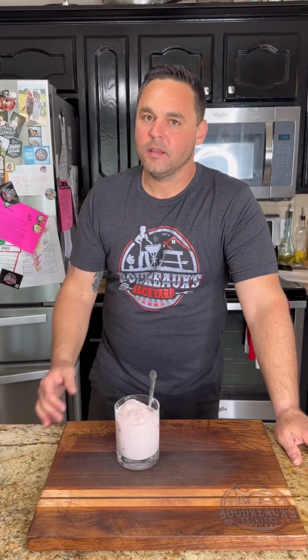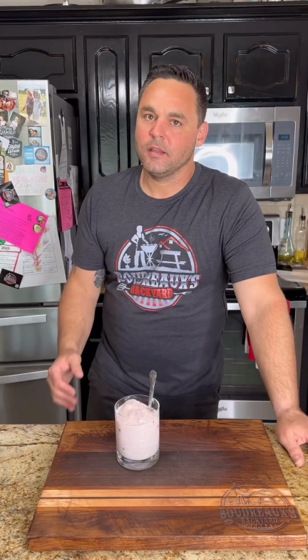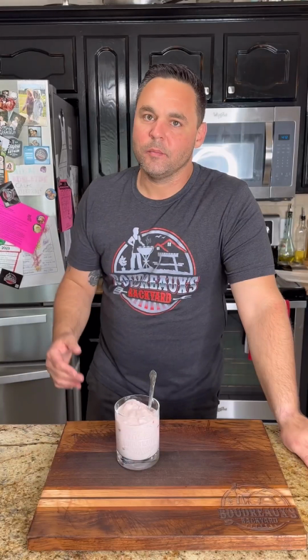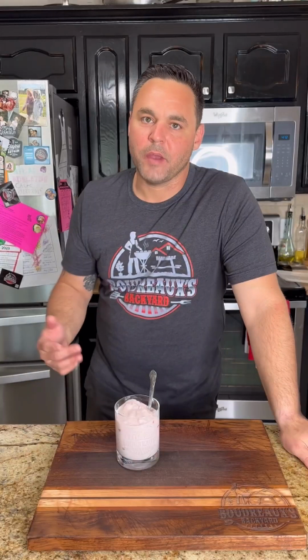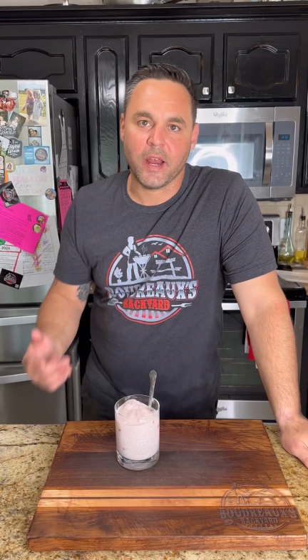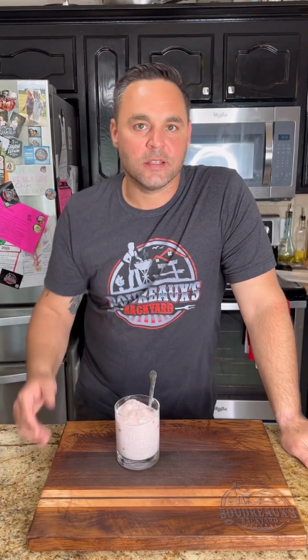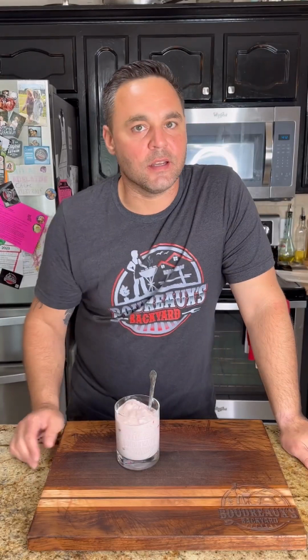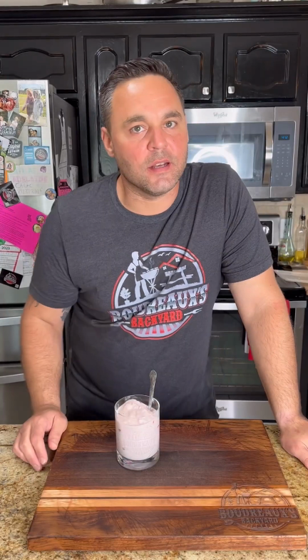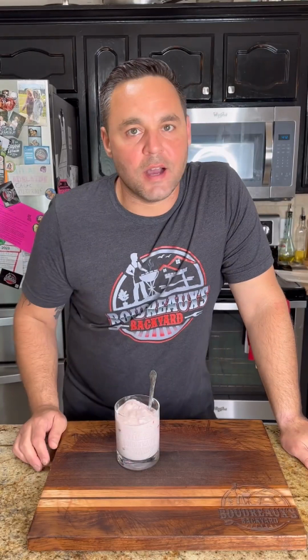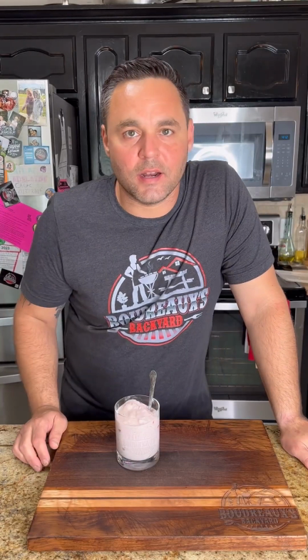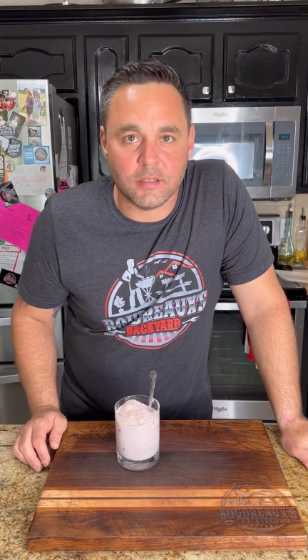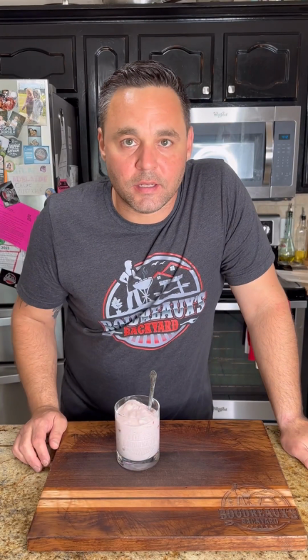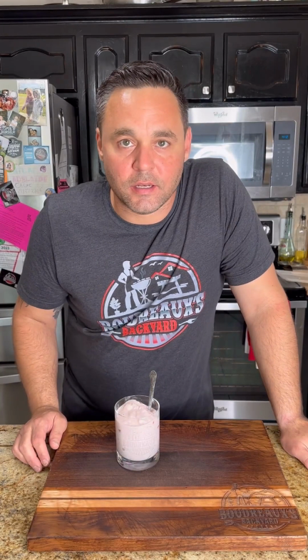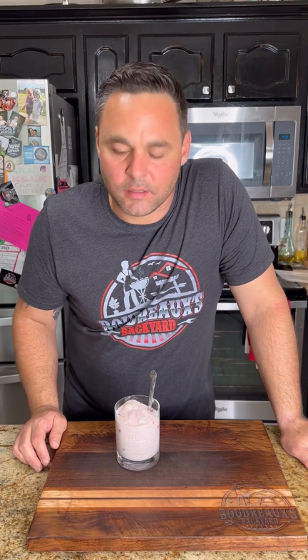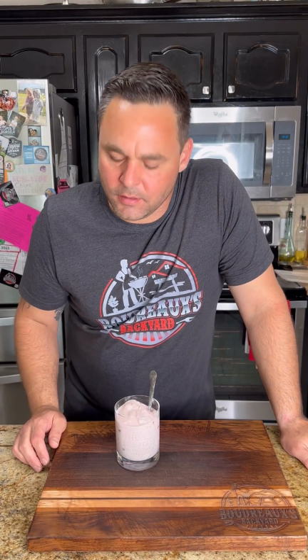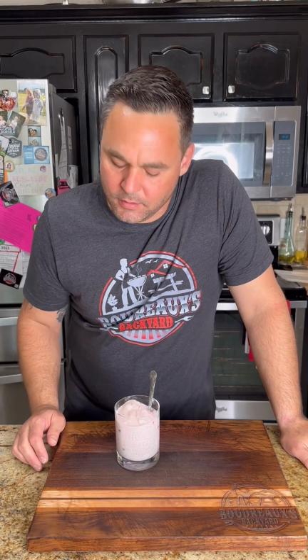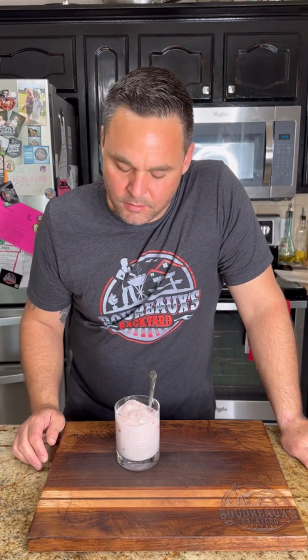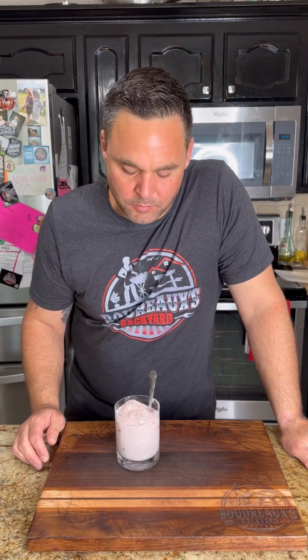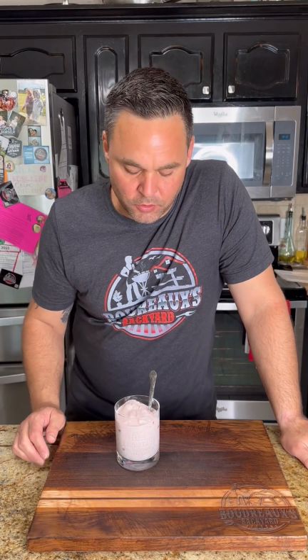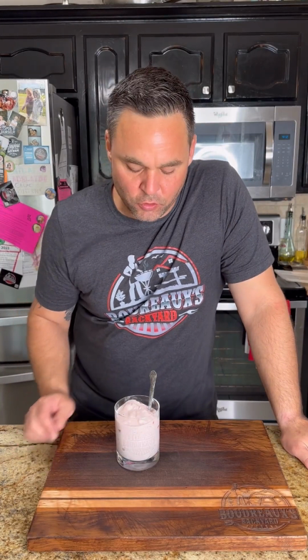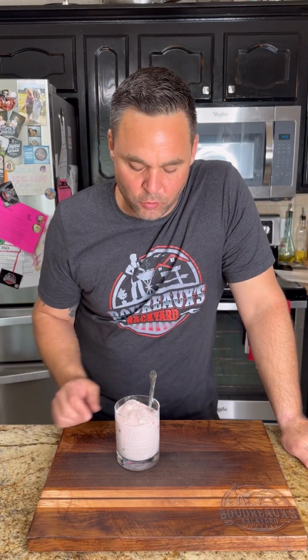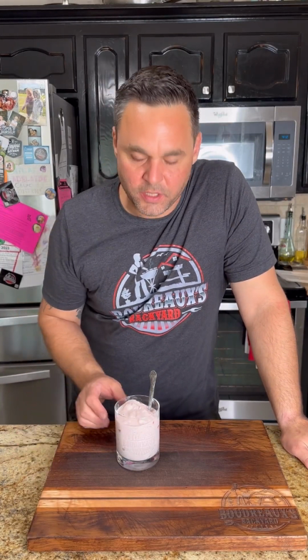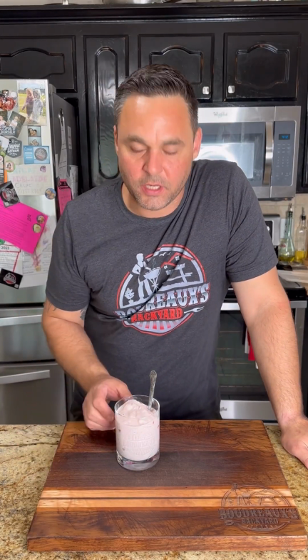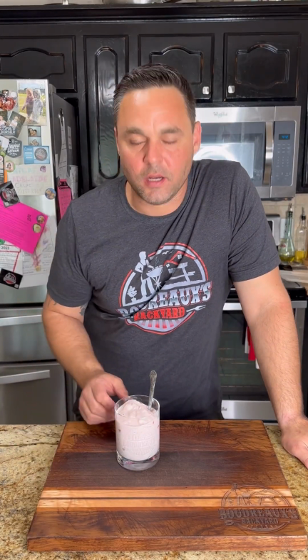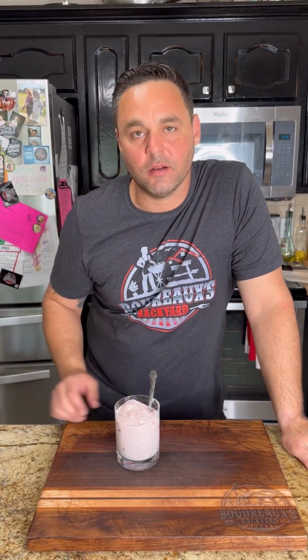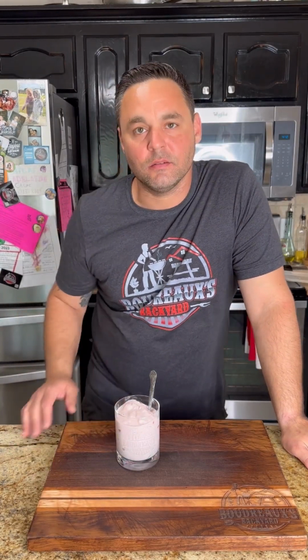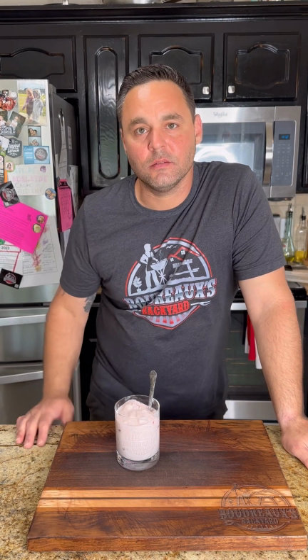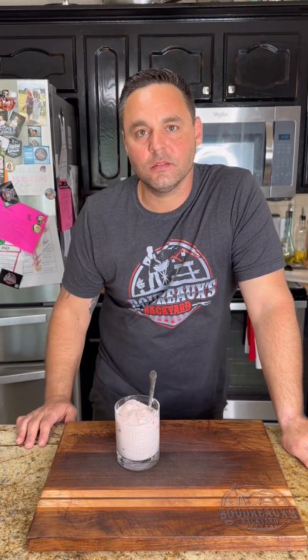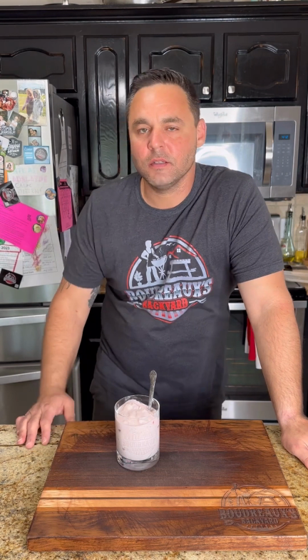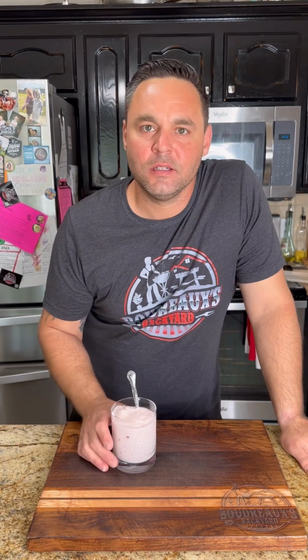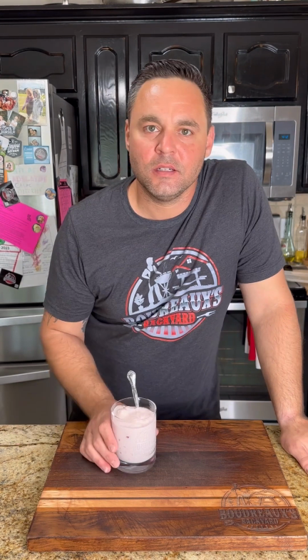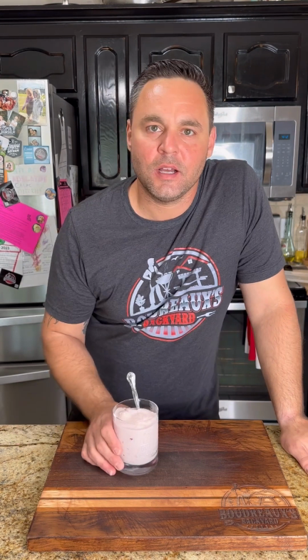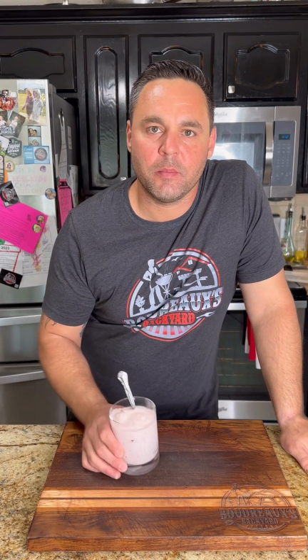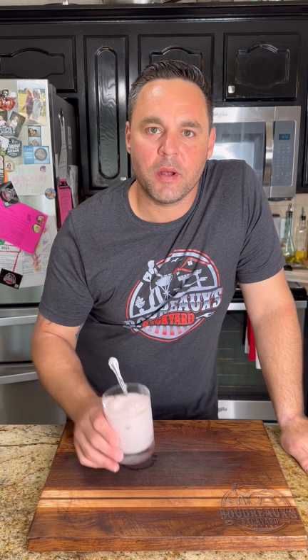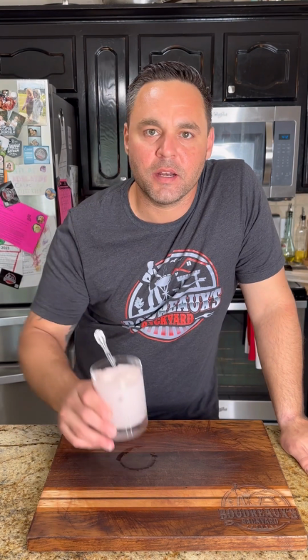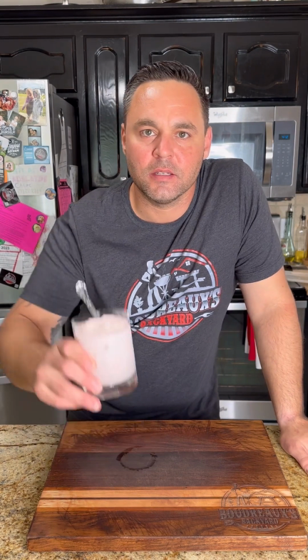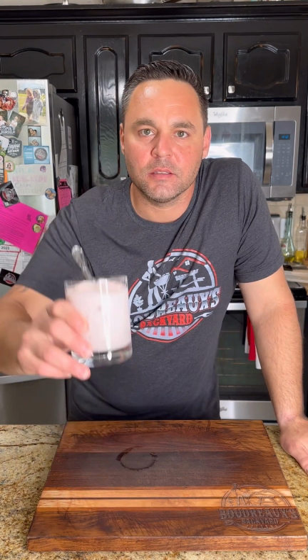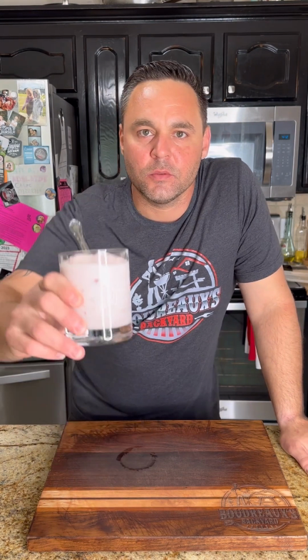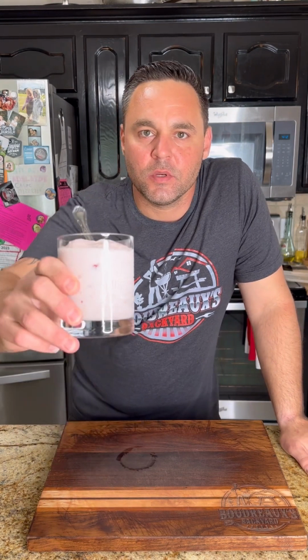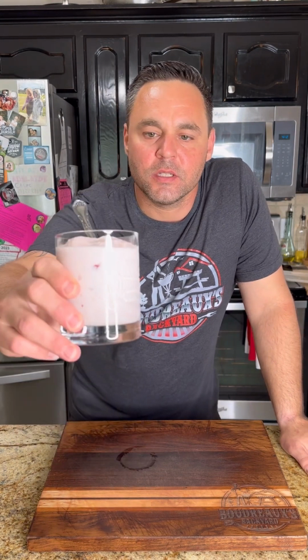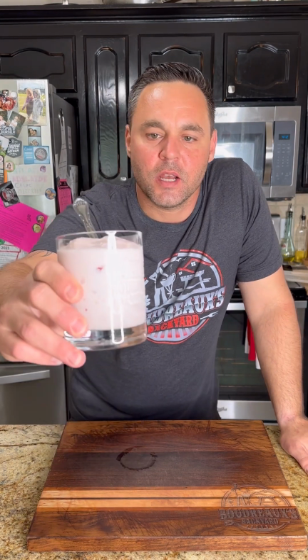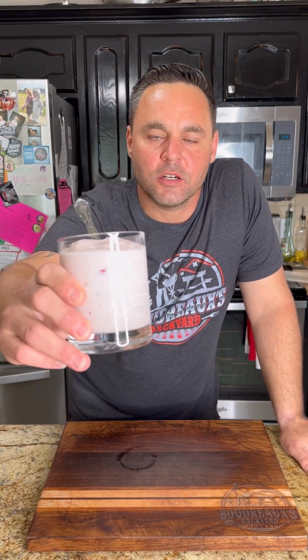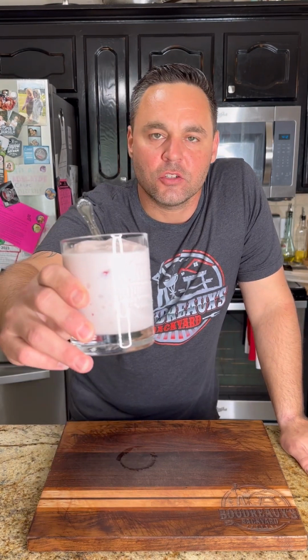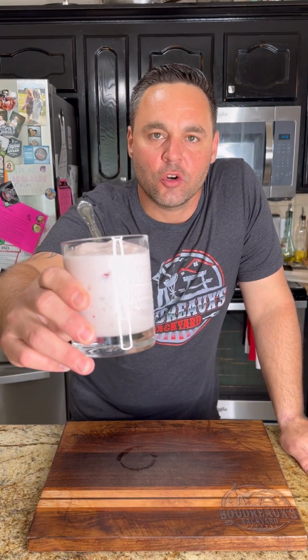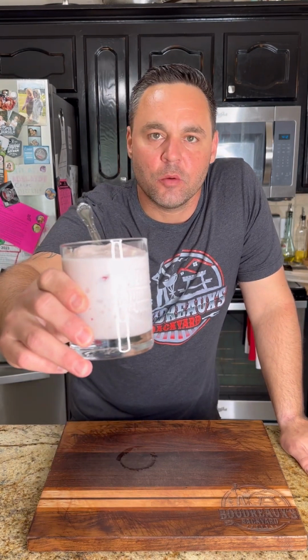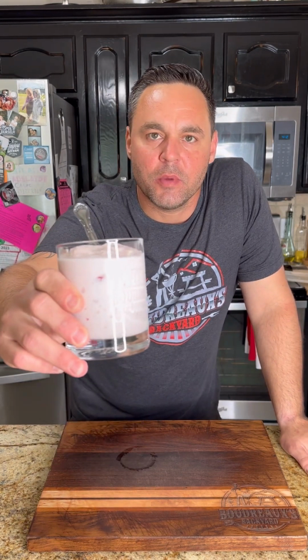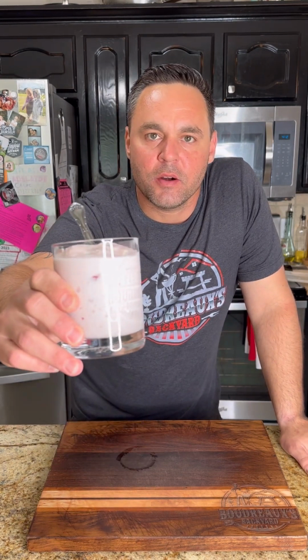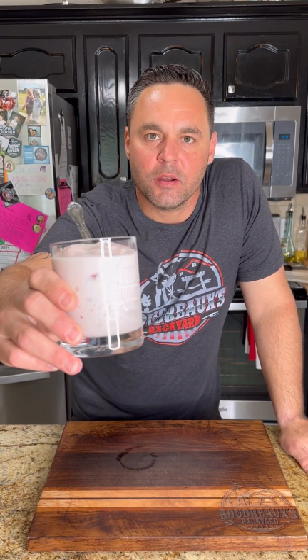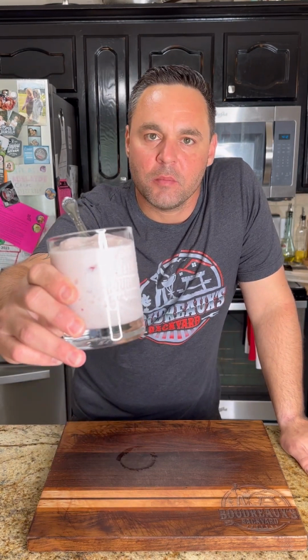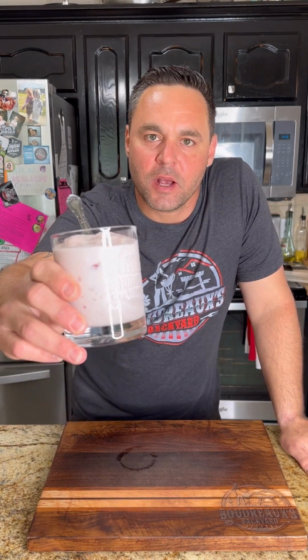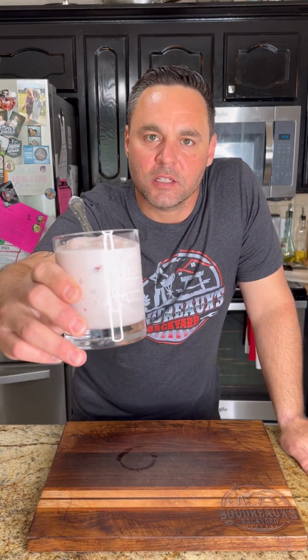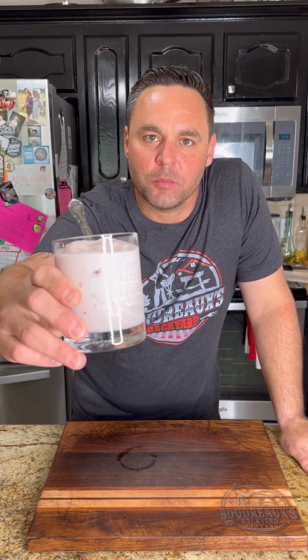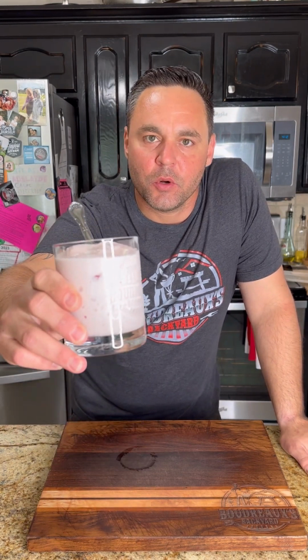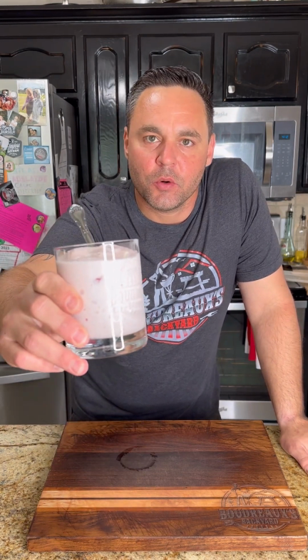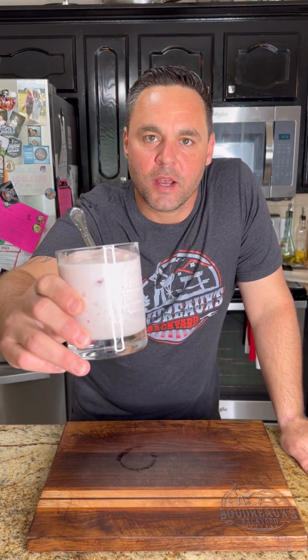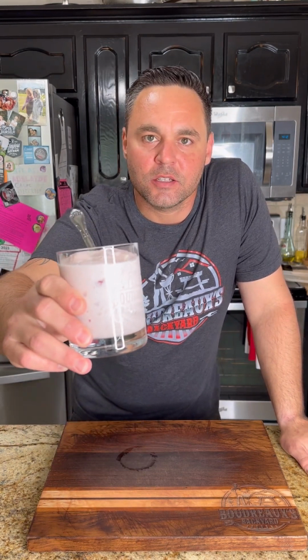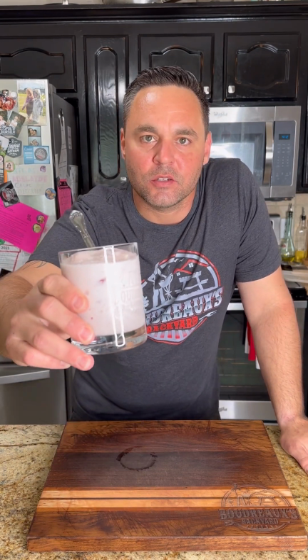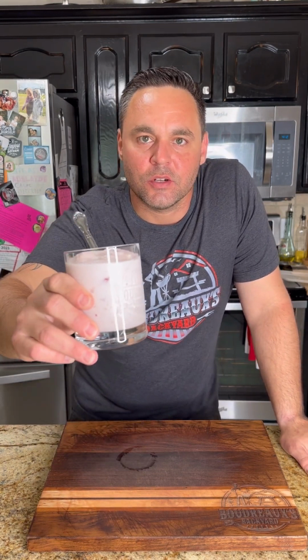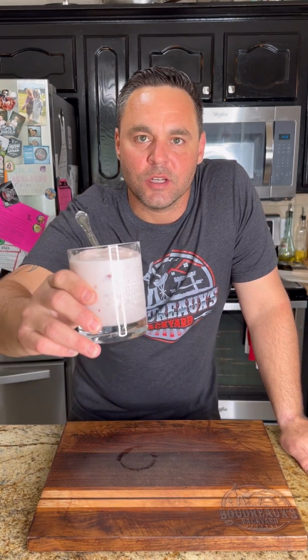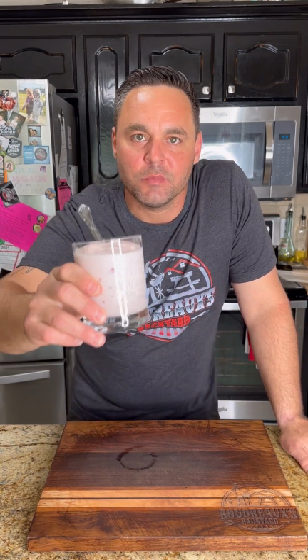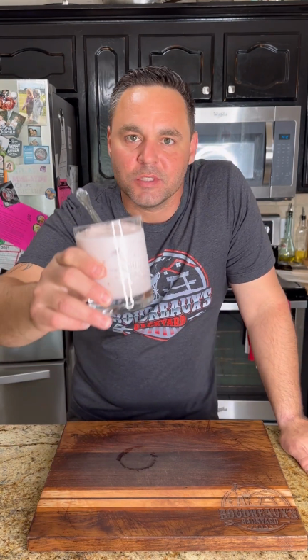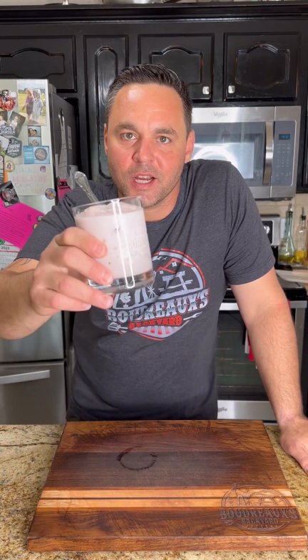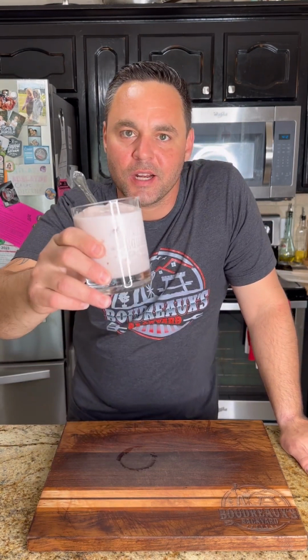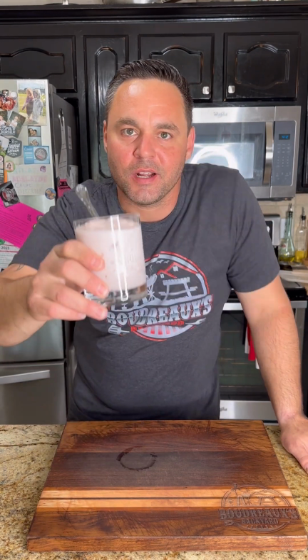Man, it's getting hot out there. I need something to cool me down. How about this Louisiana strawberry and mascarpone ice cream? Check it out.